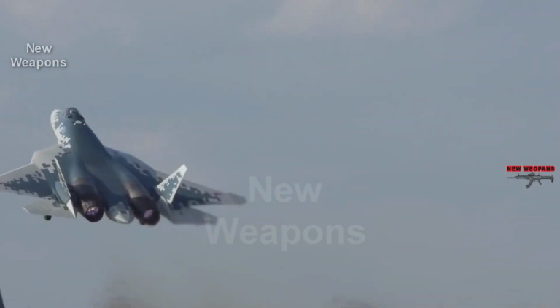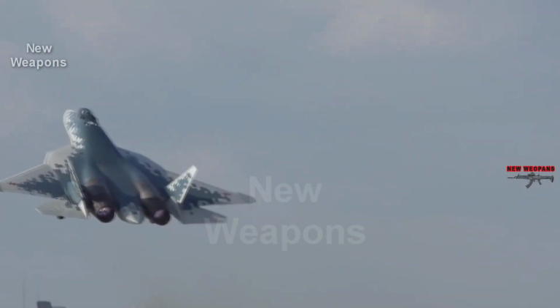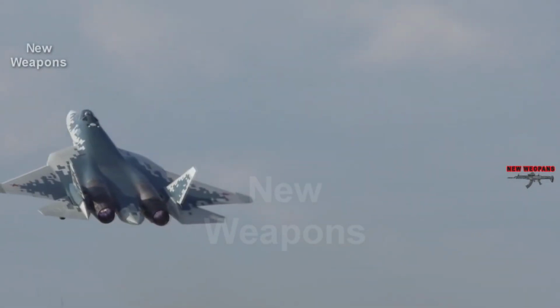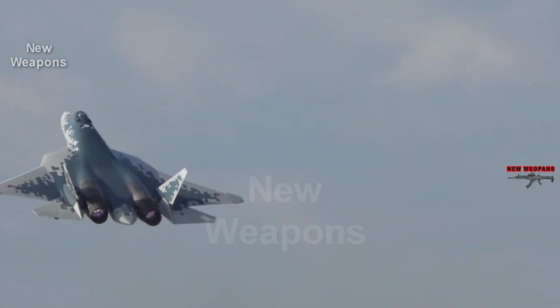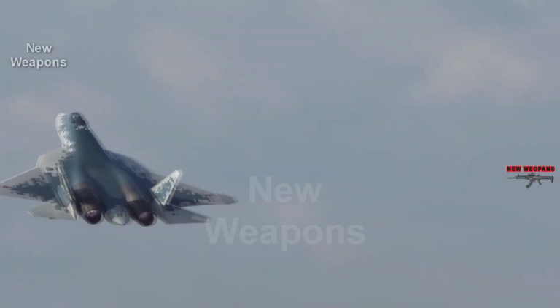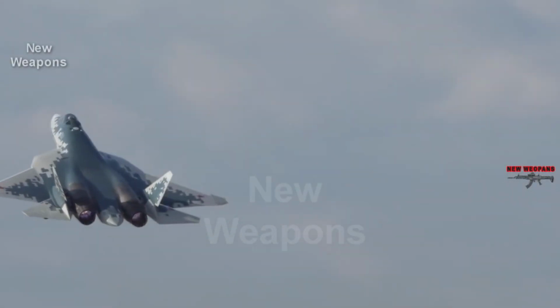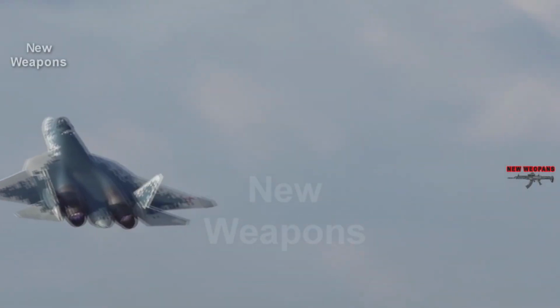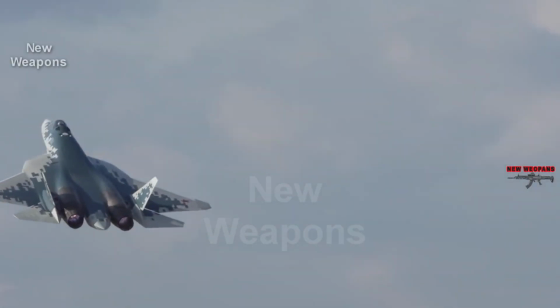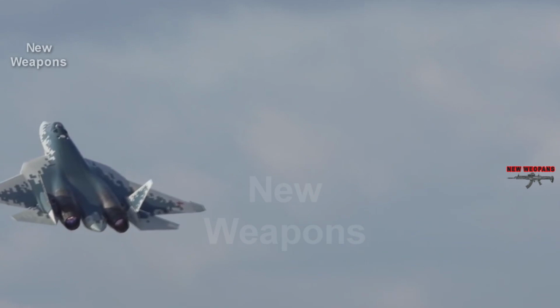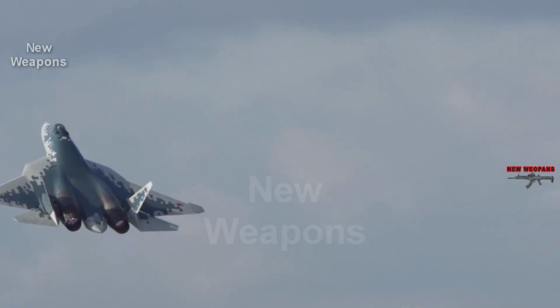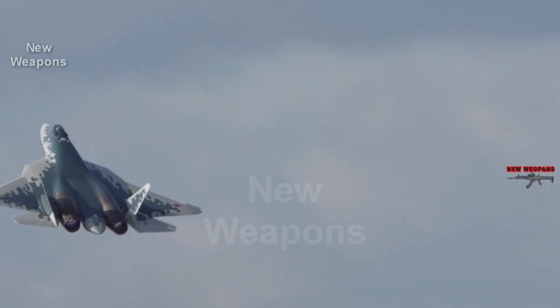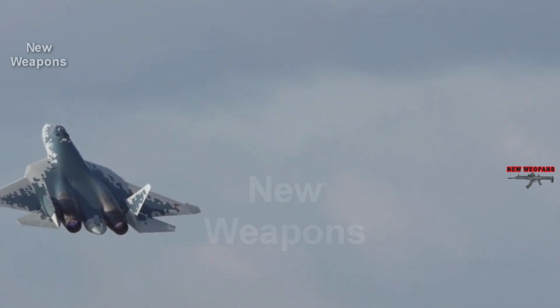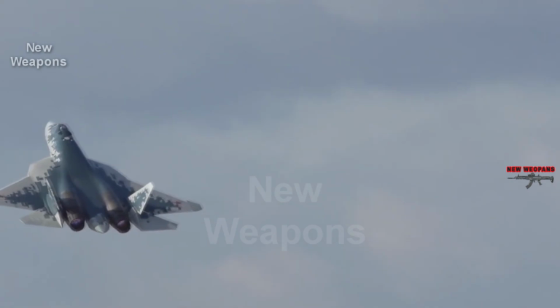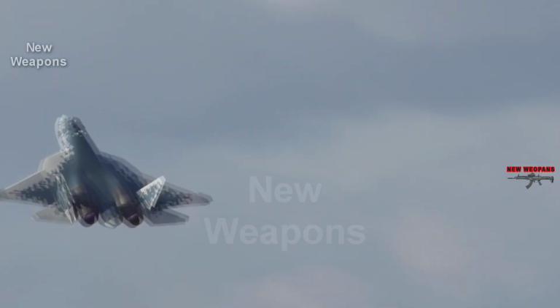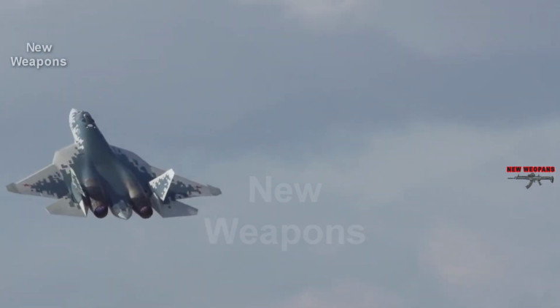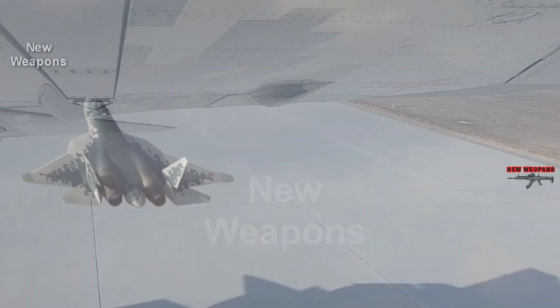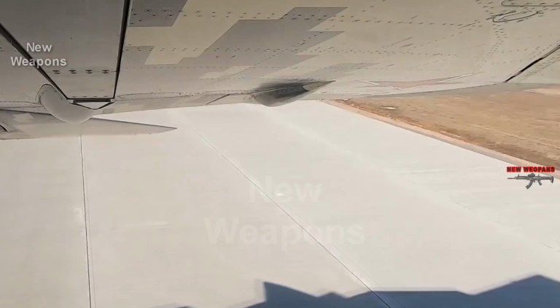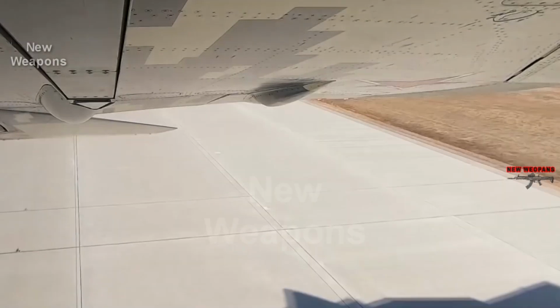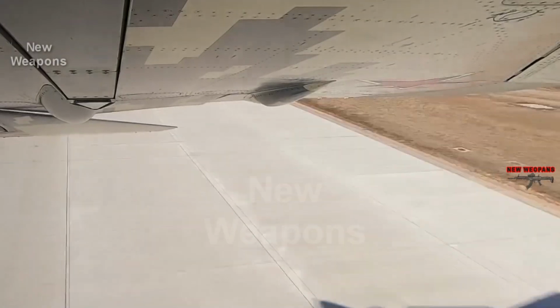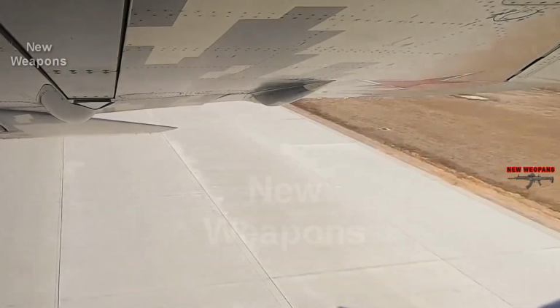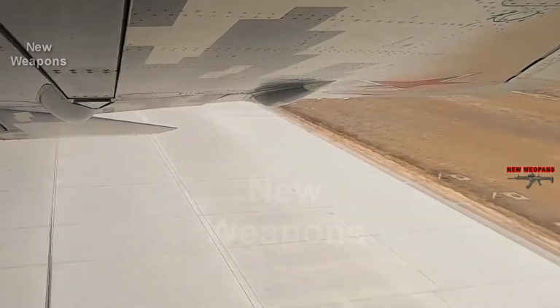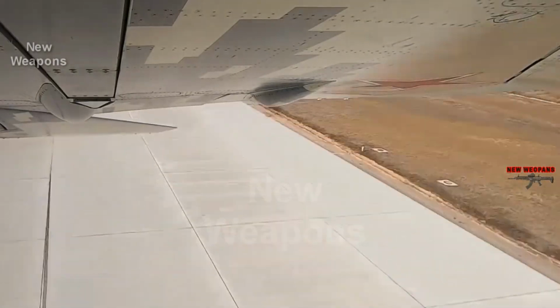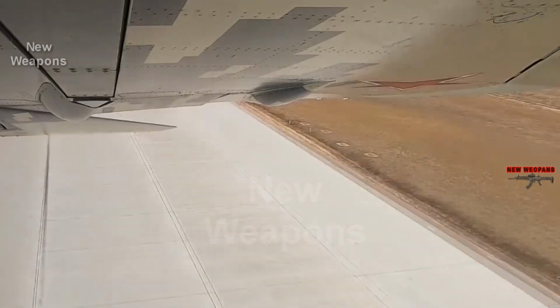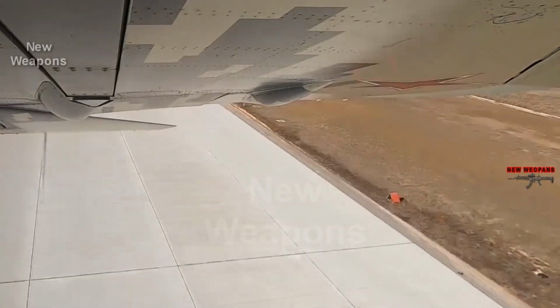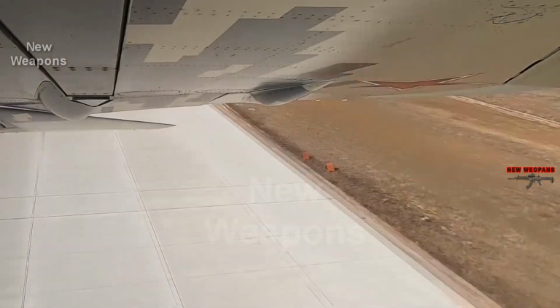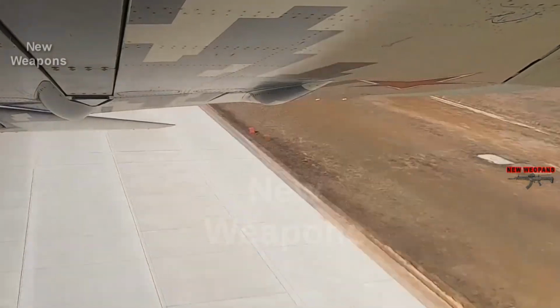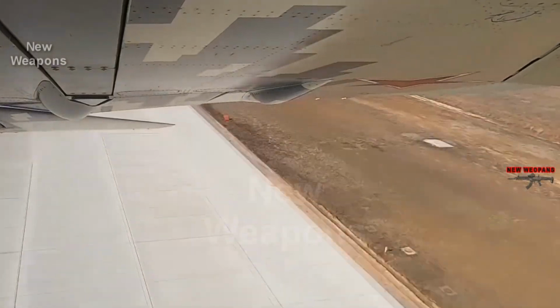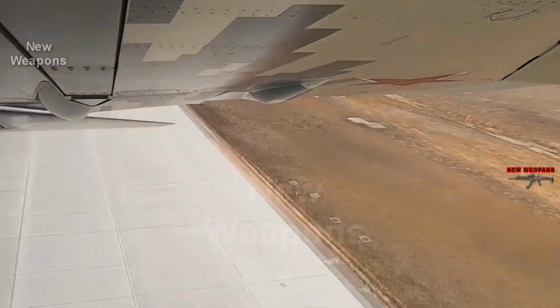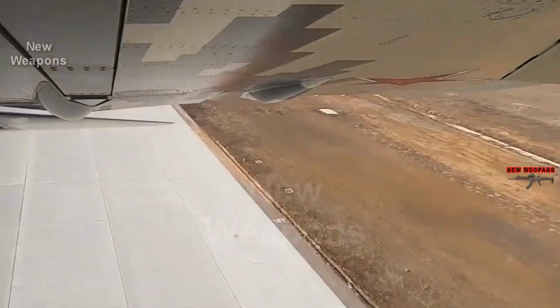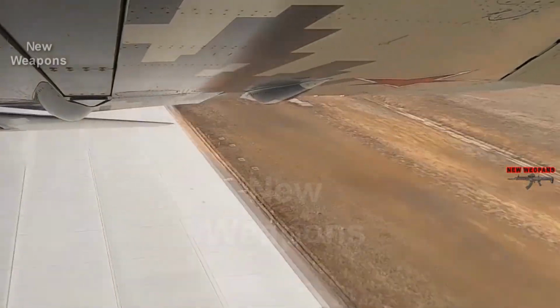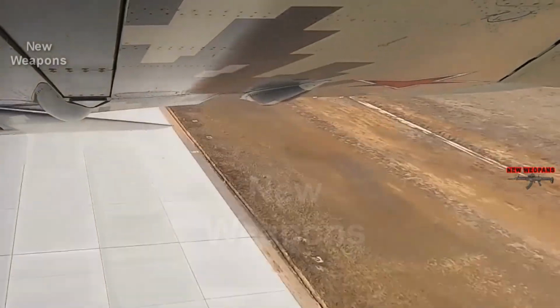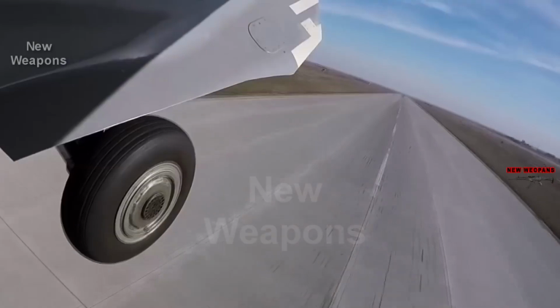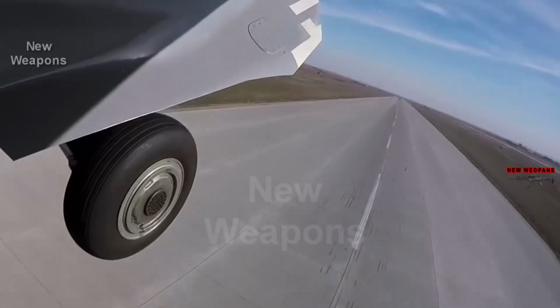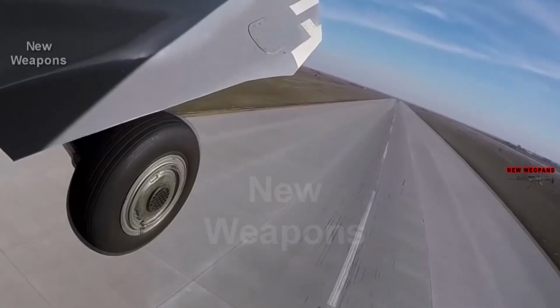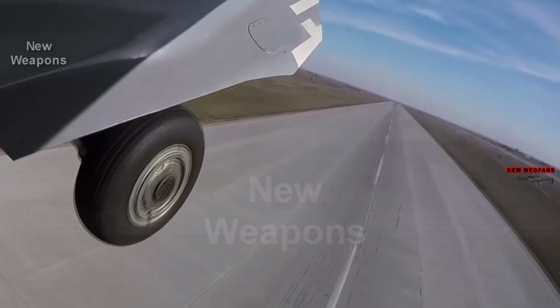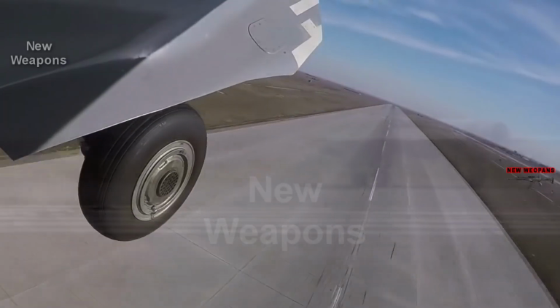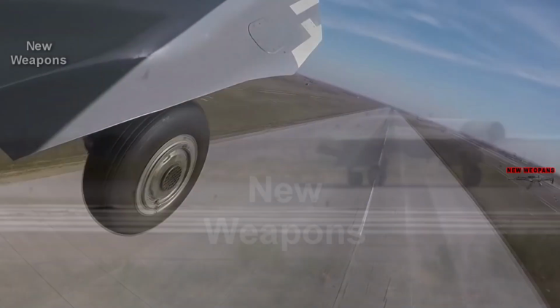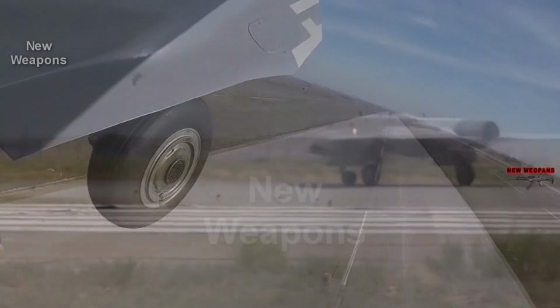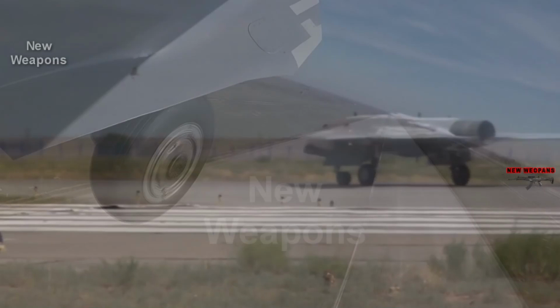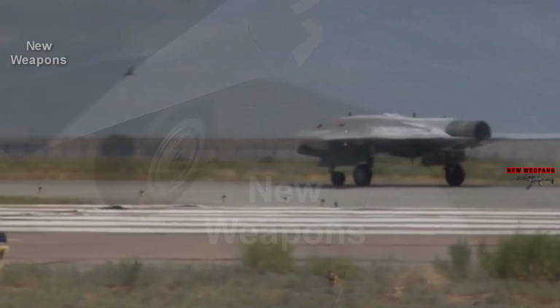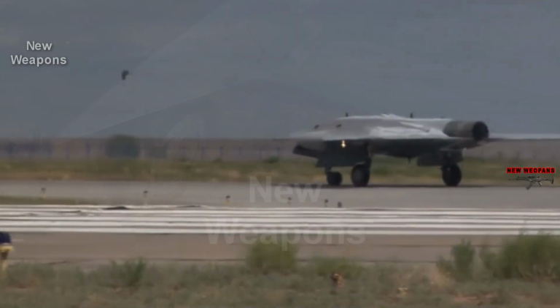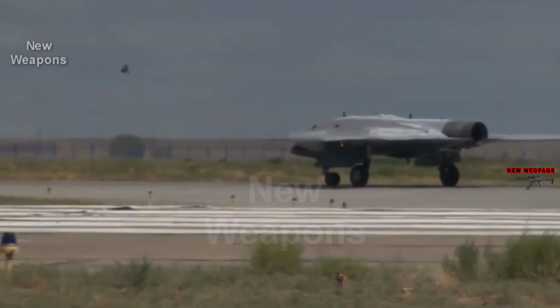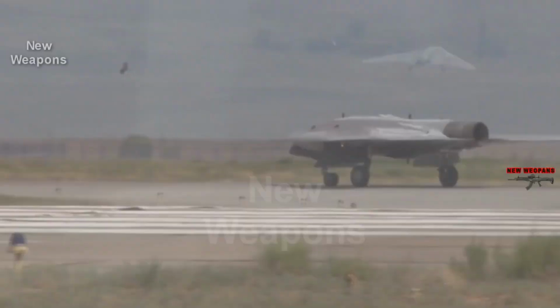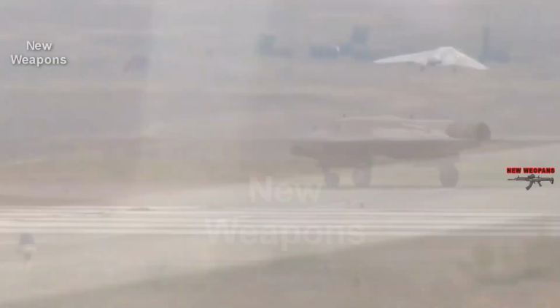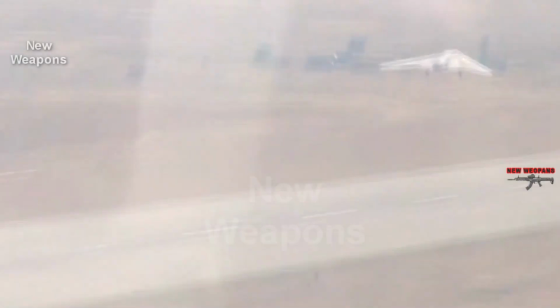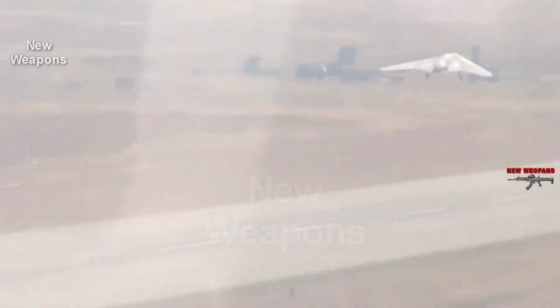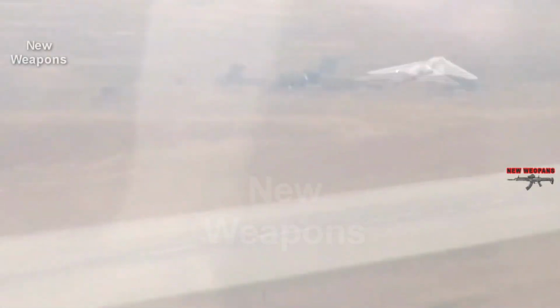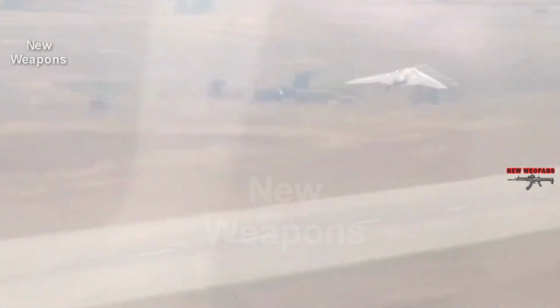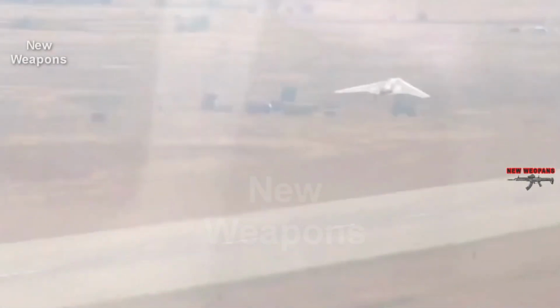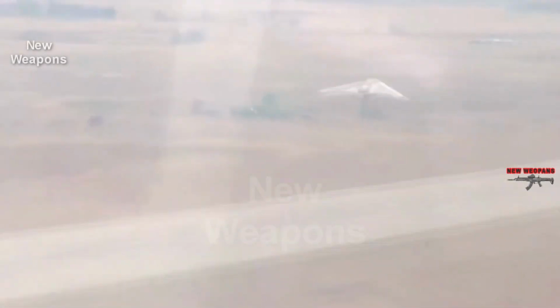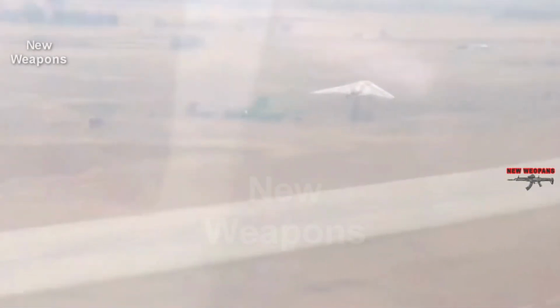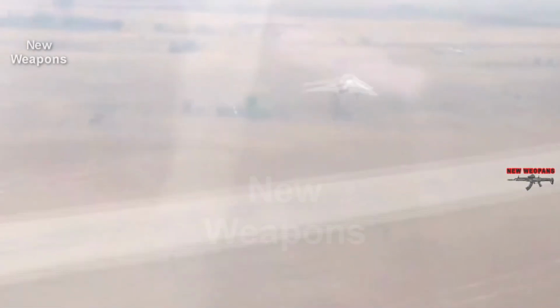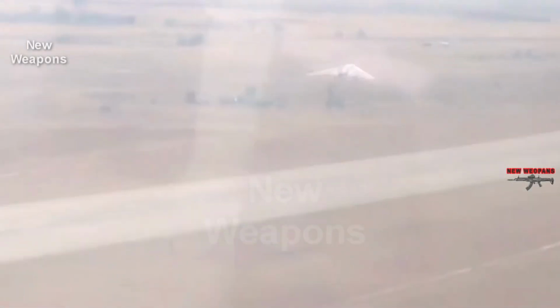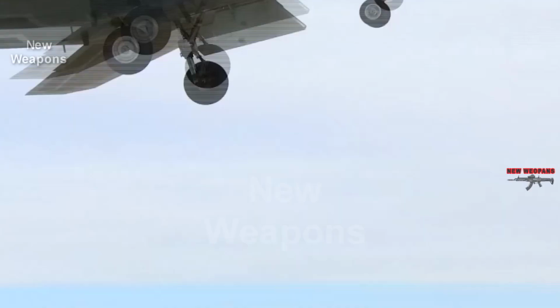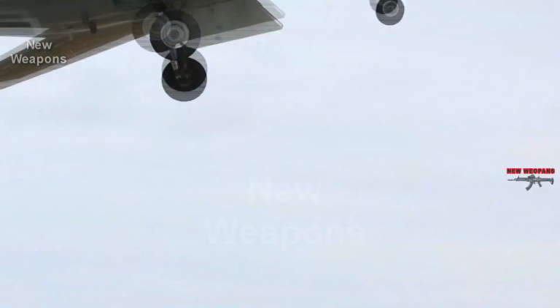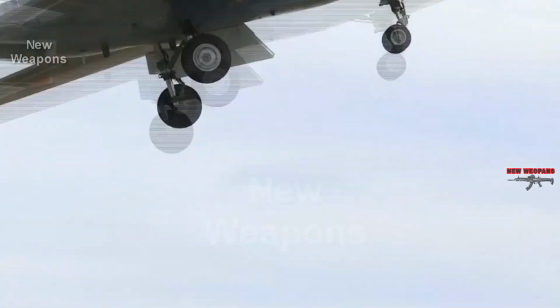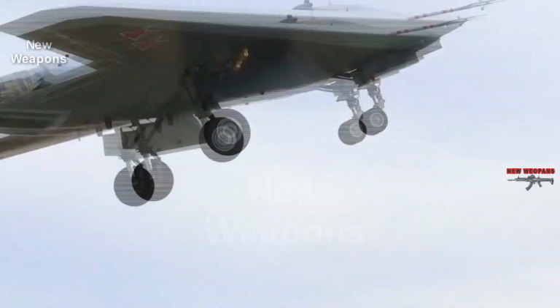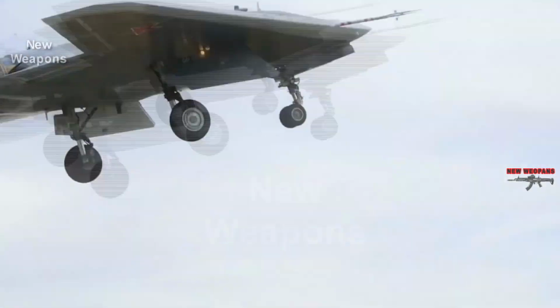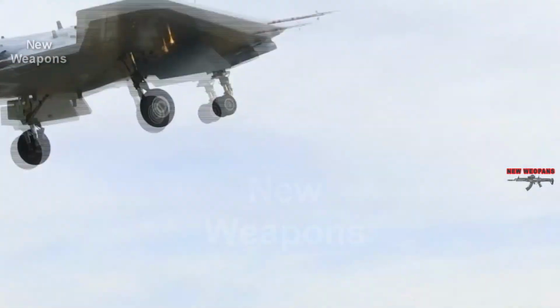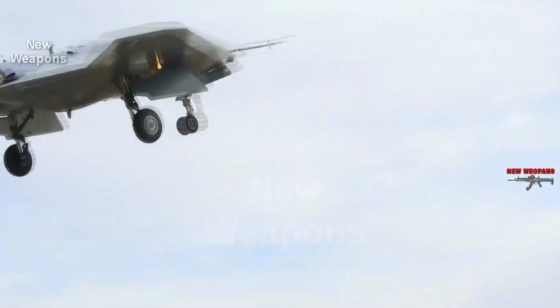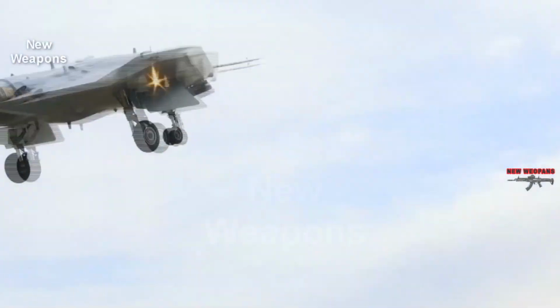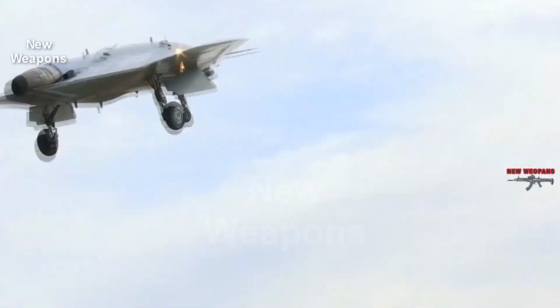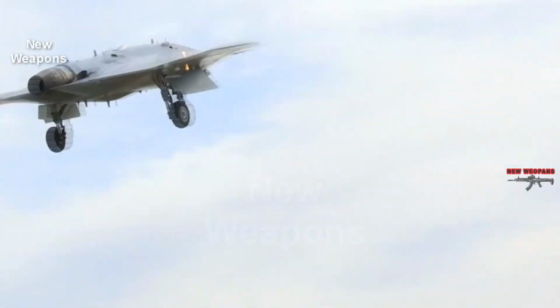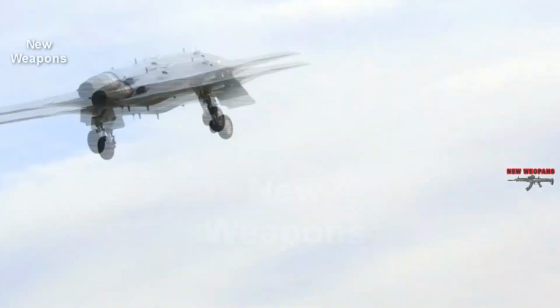This platform should become universal. For more information about the Russian Su-57 fighter, see the link at the end of the video.